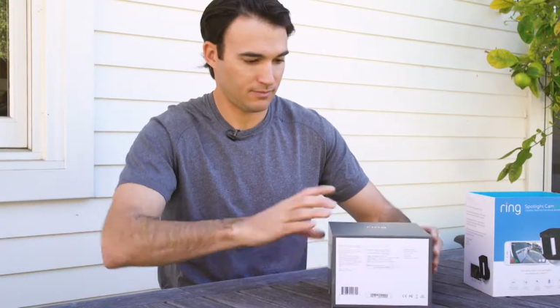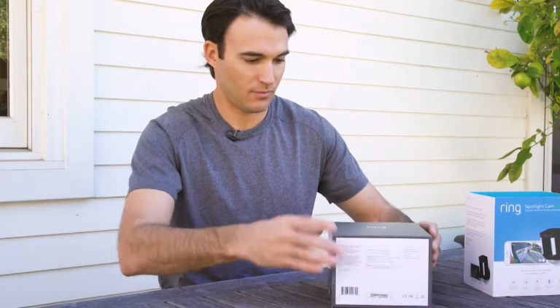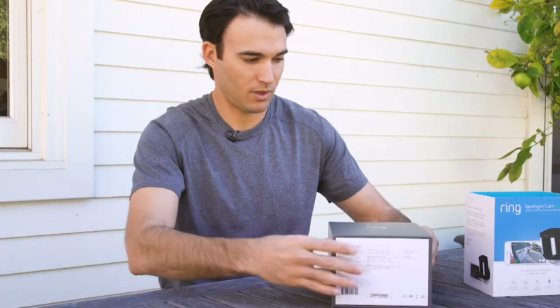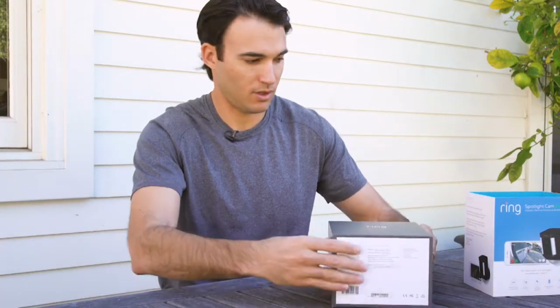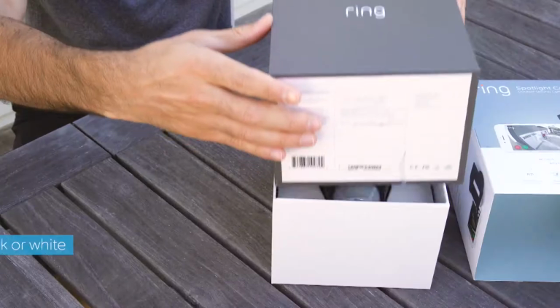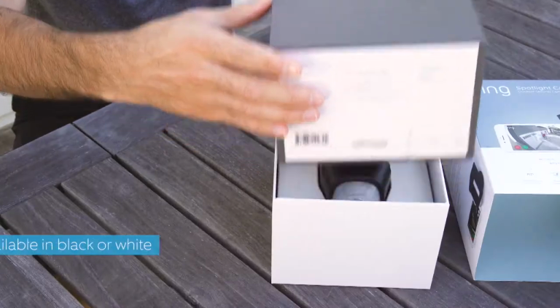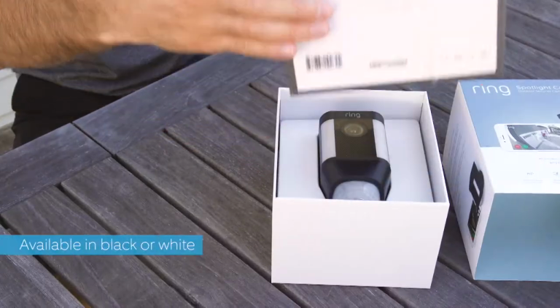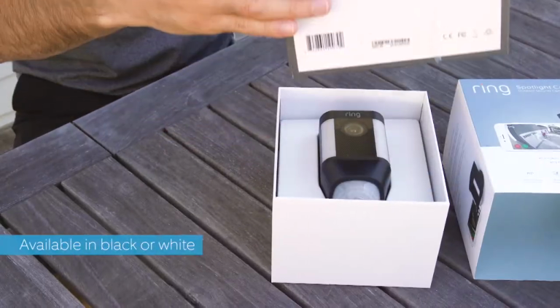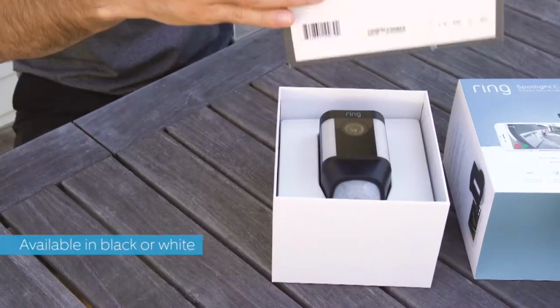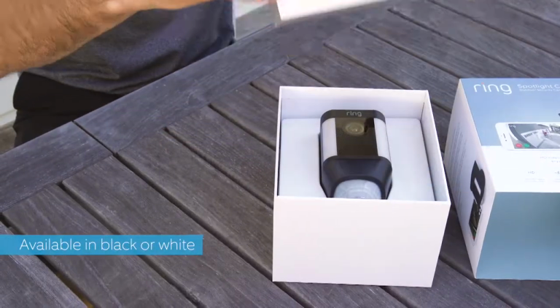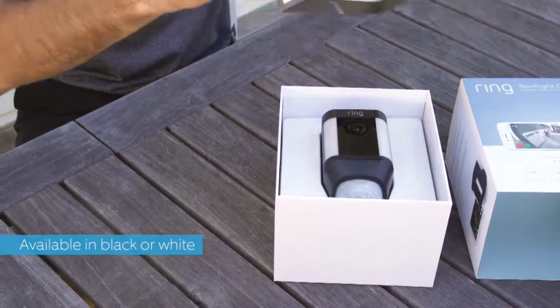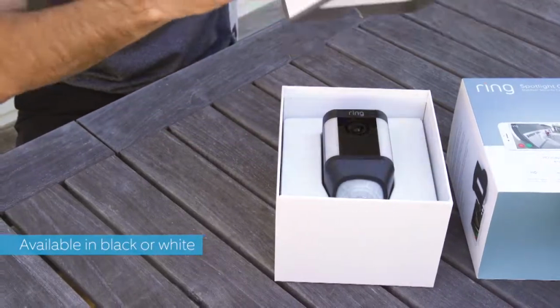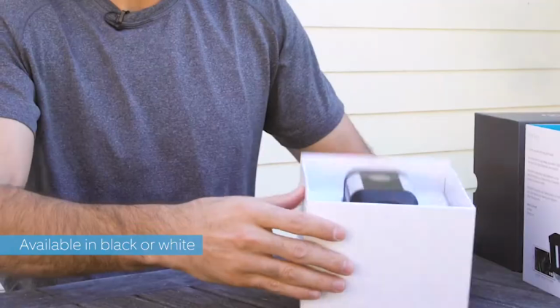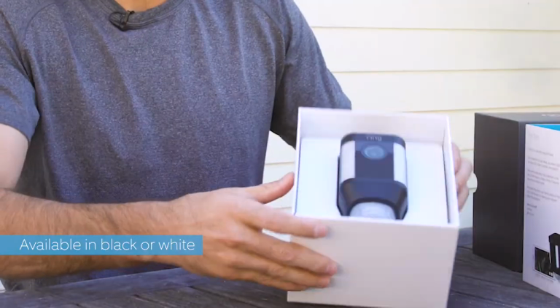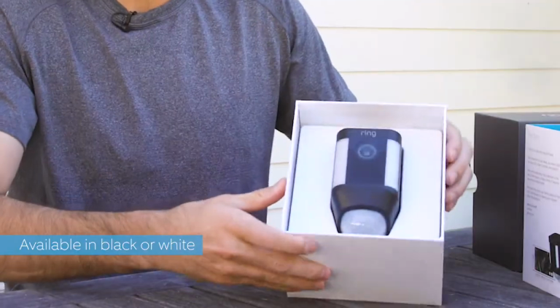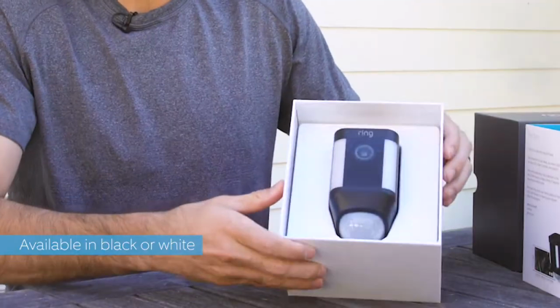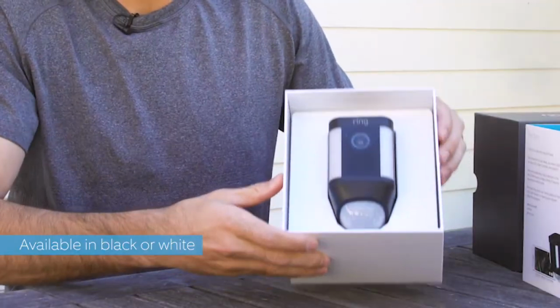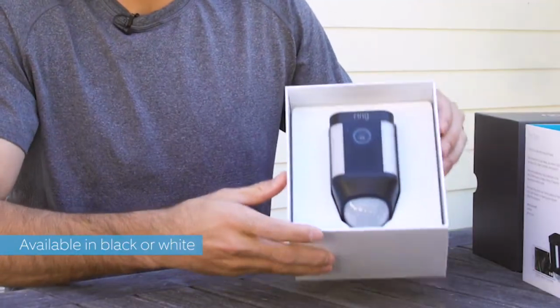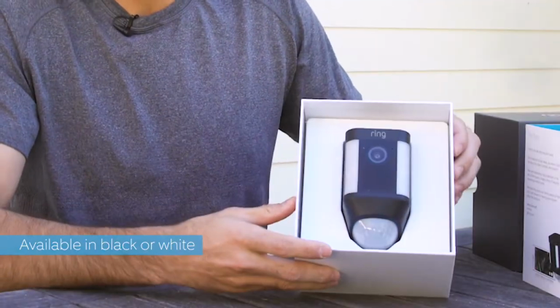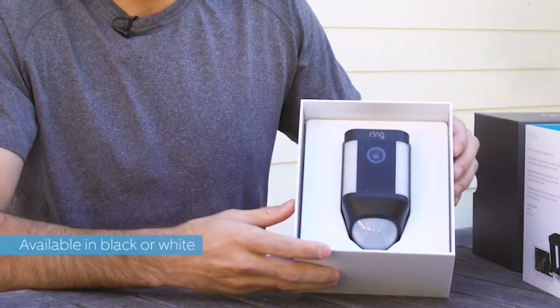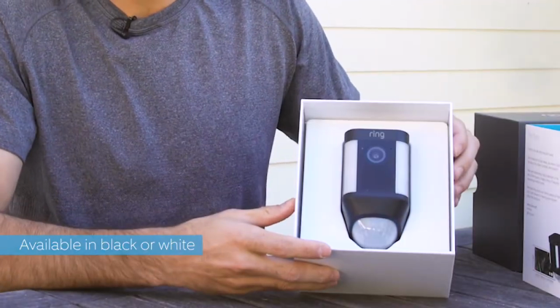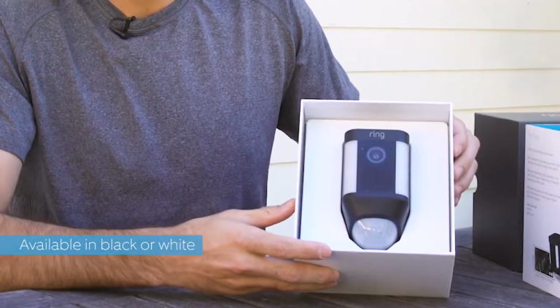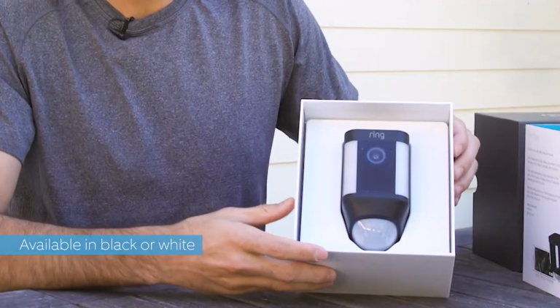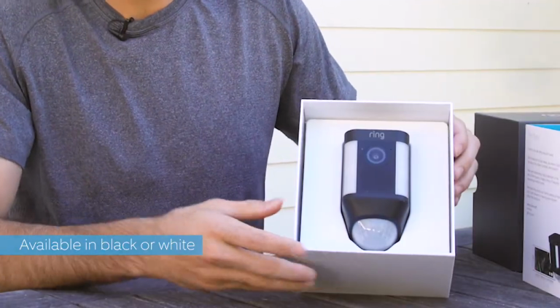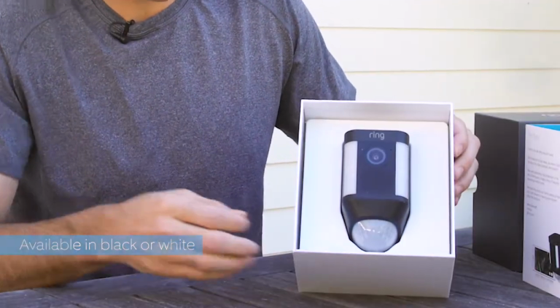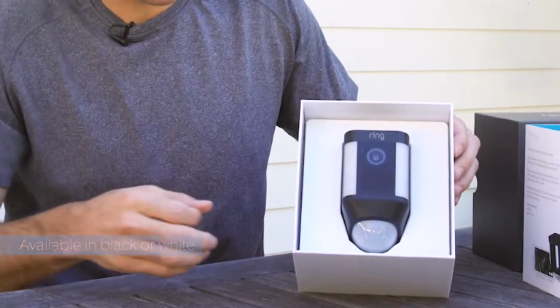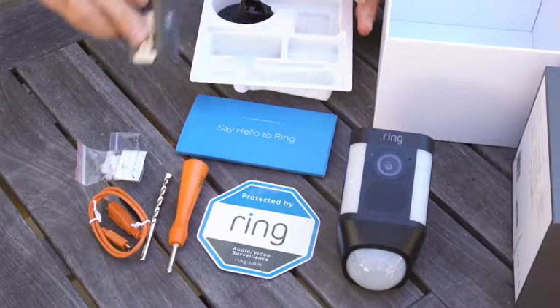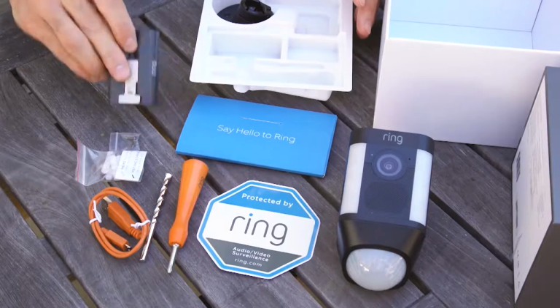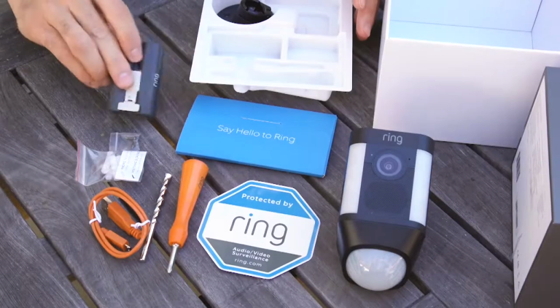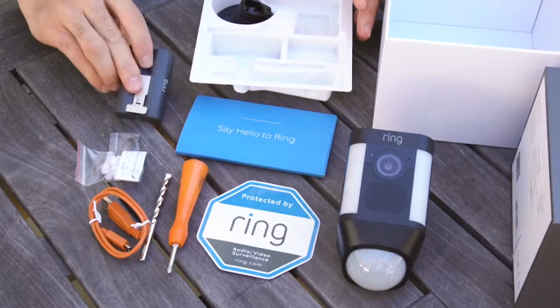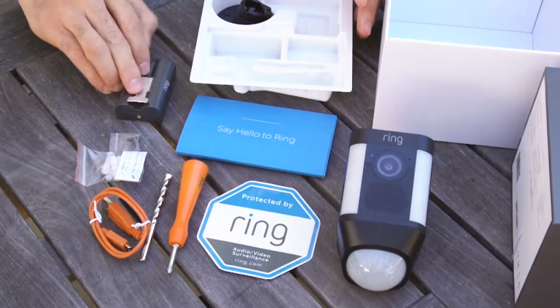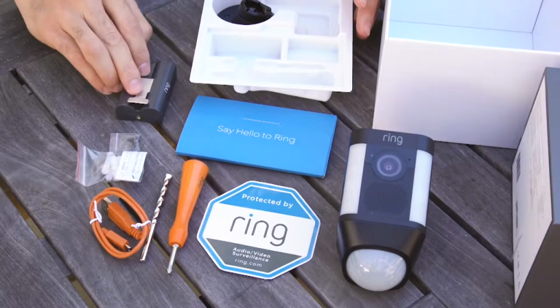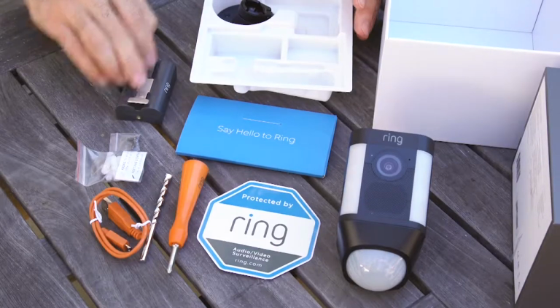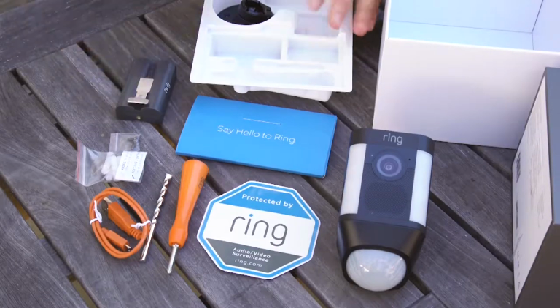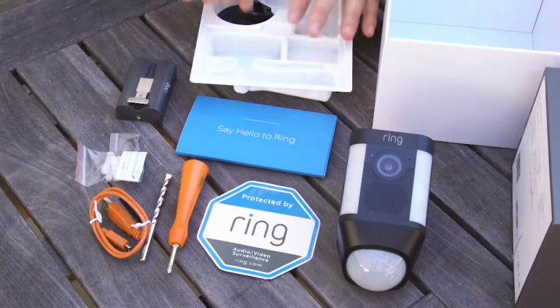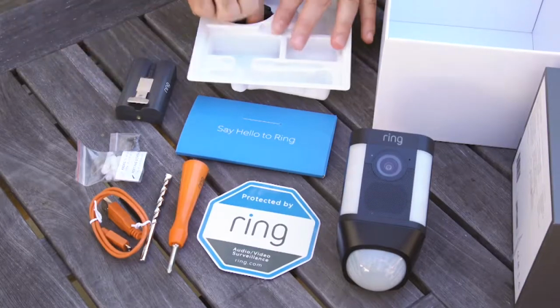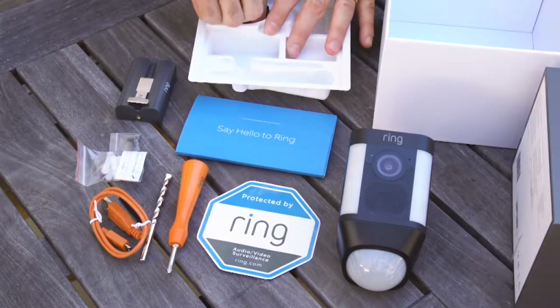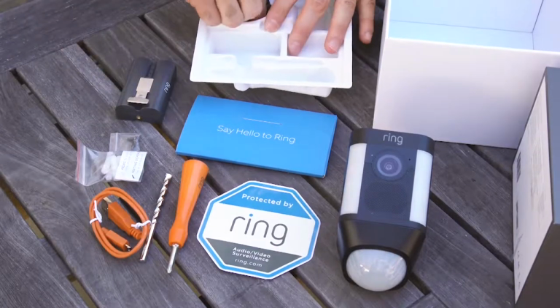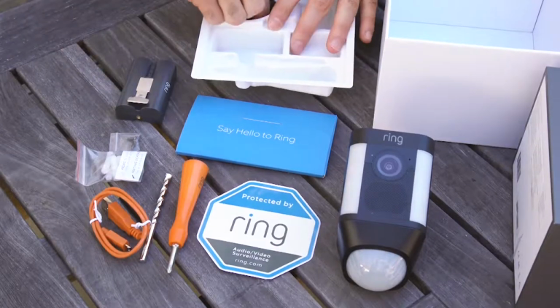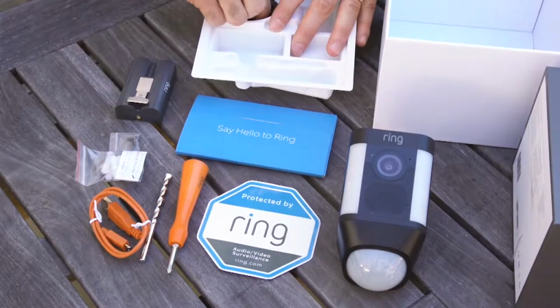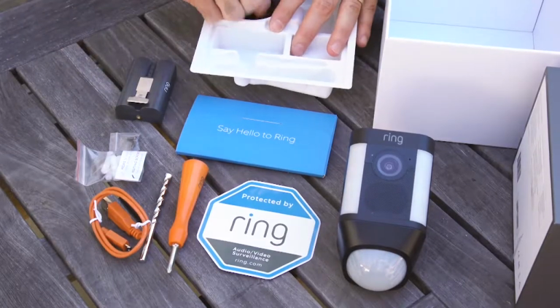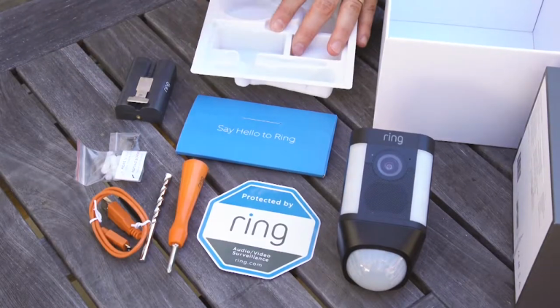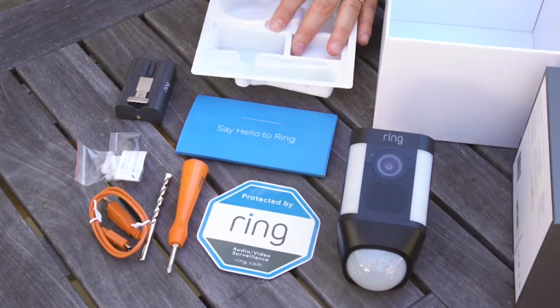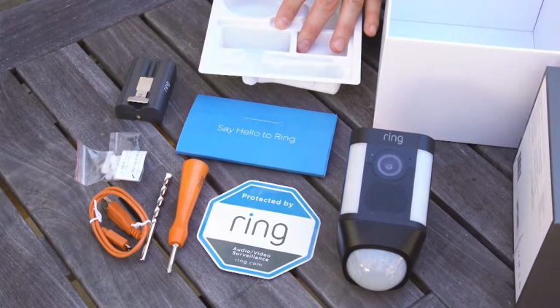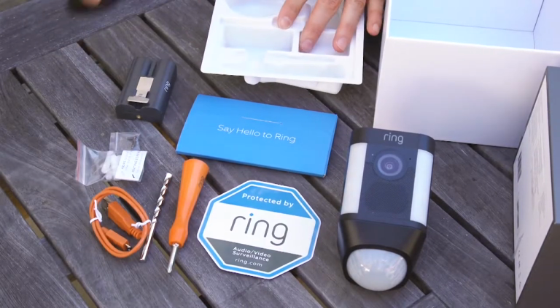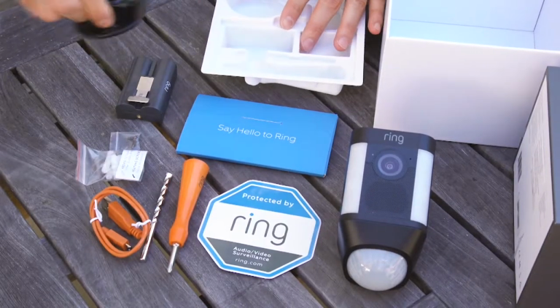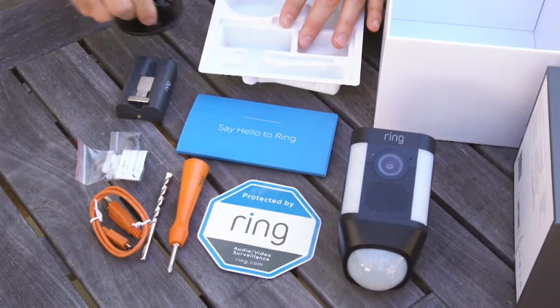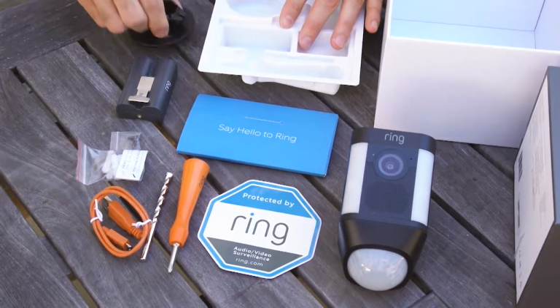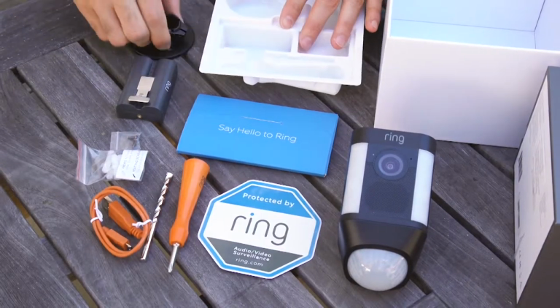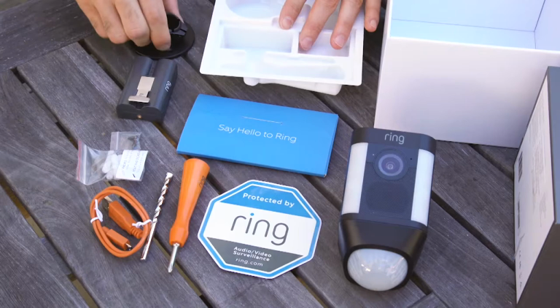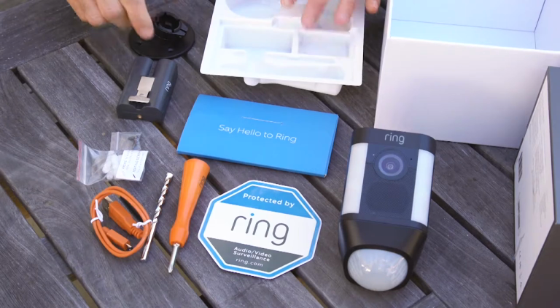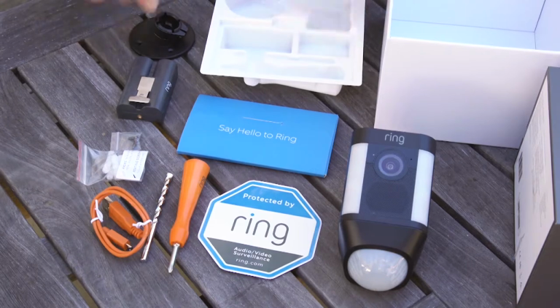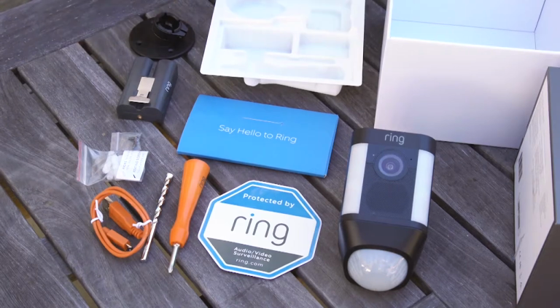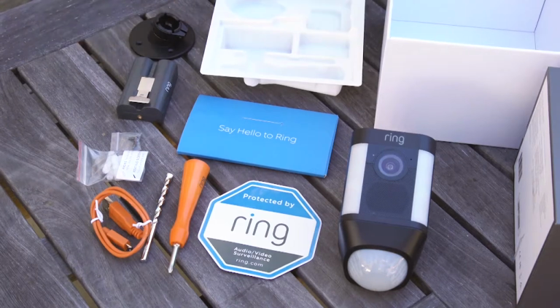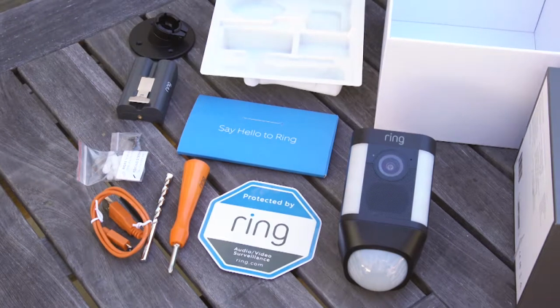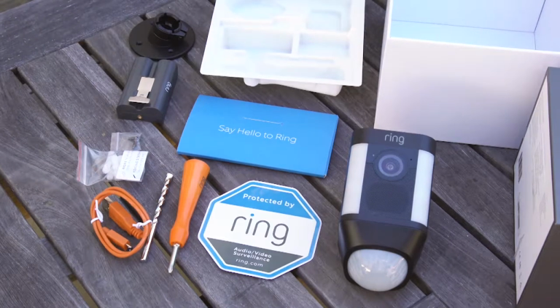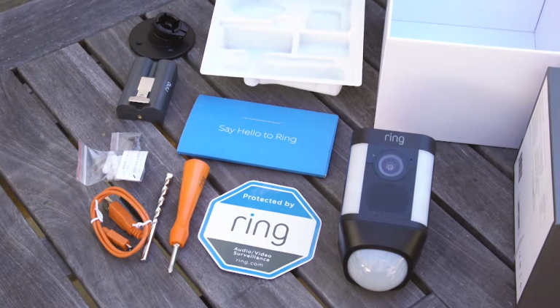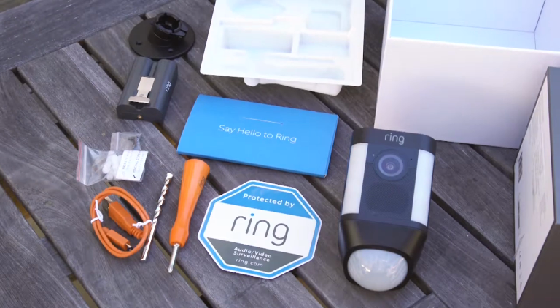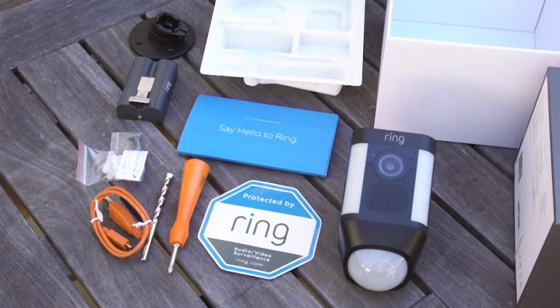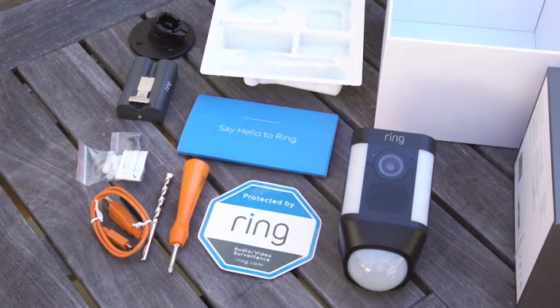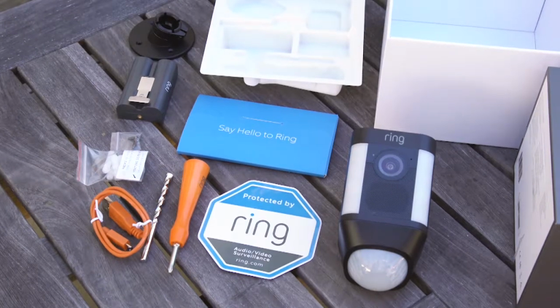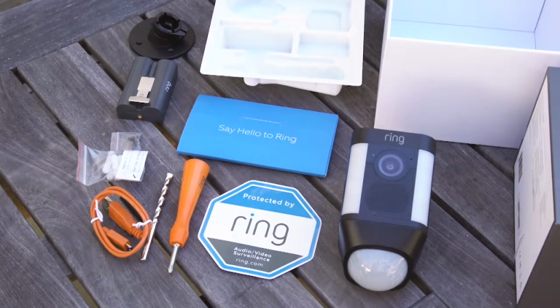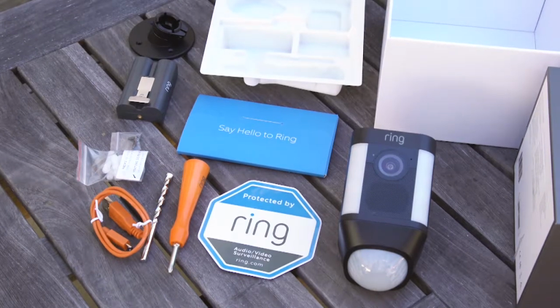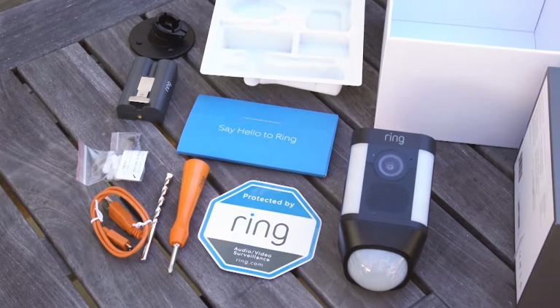We have our Spotlight Cam, battery pack, we have the instructions, tools, USB cable, and a mount.